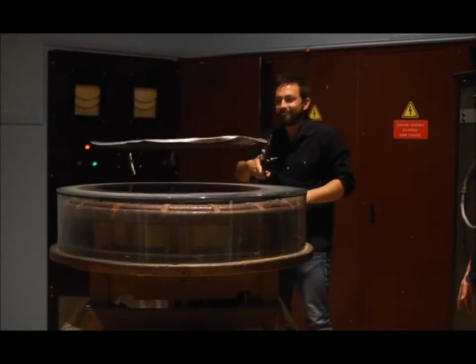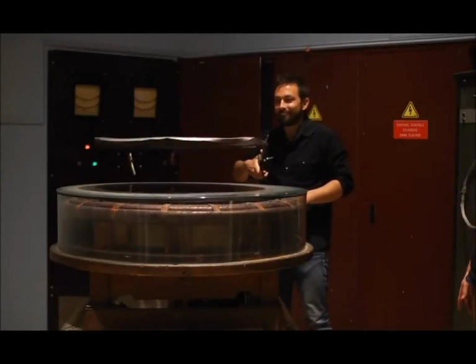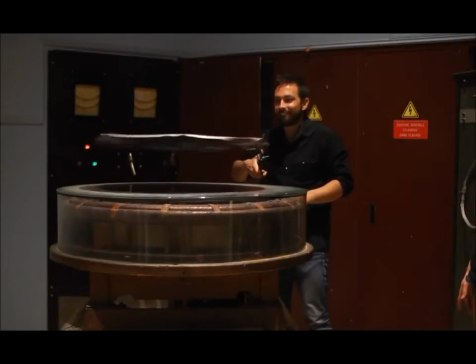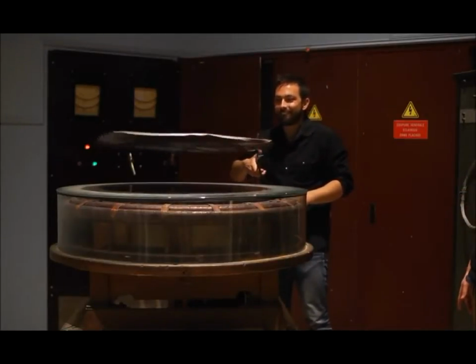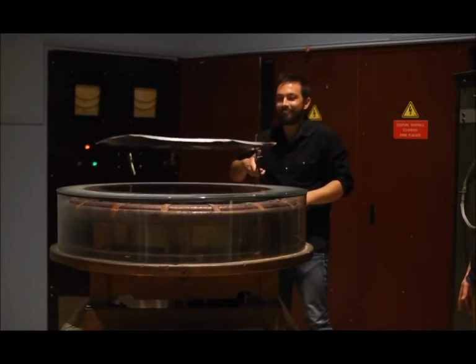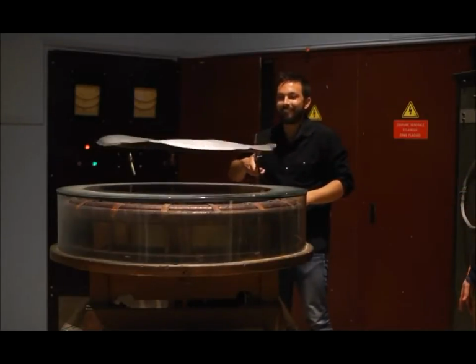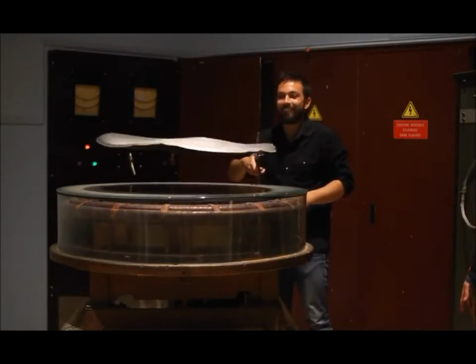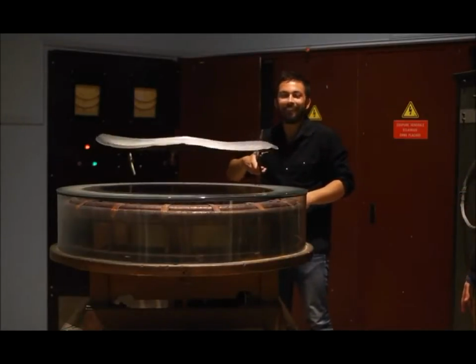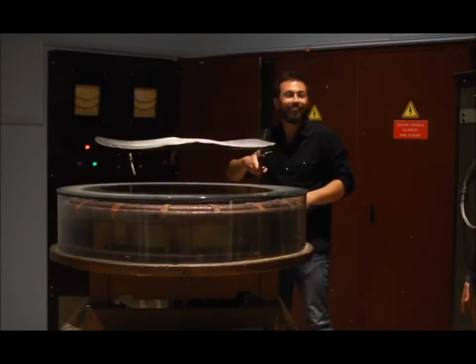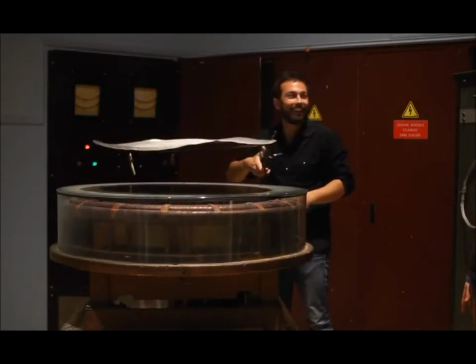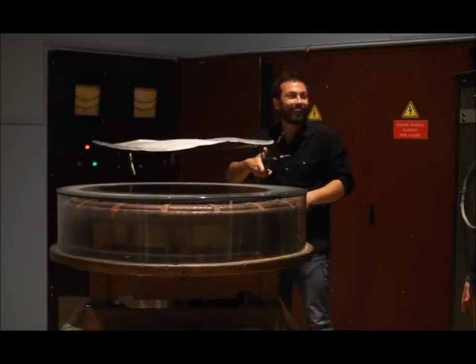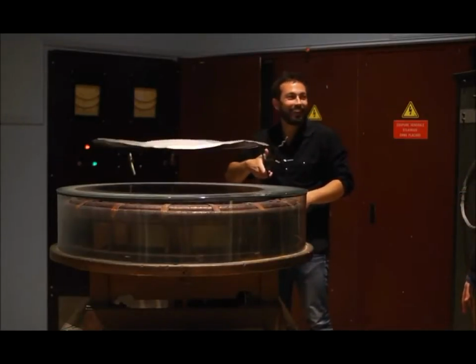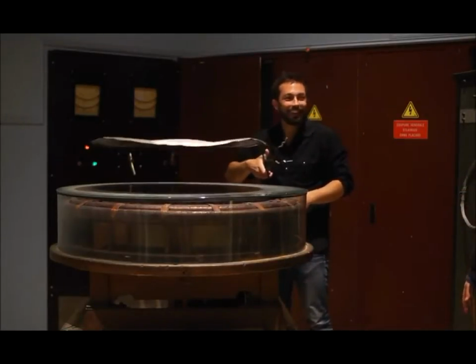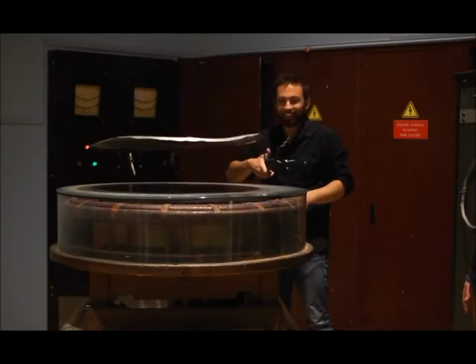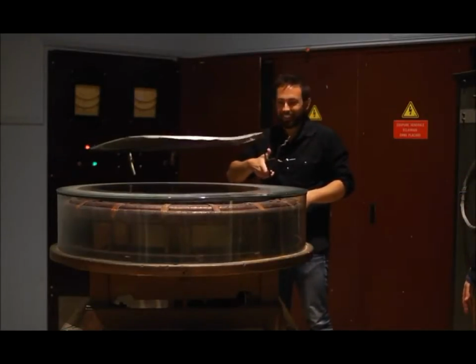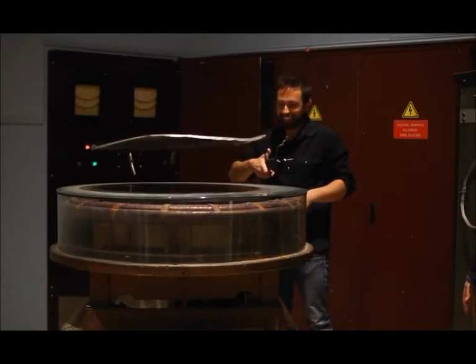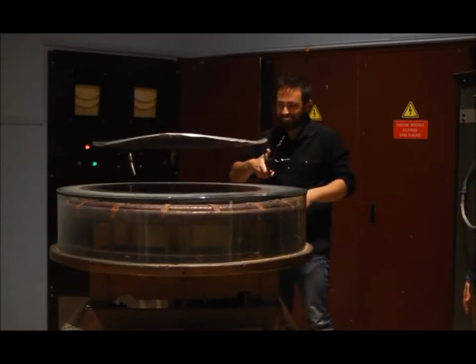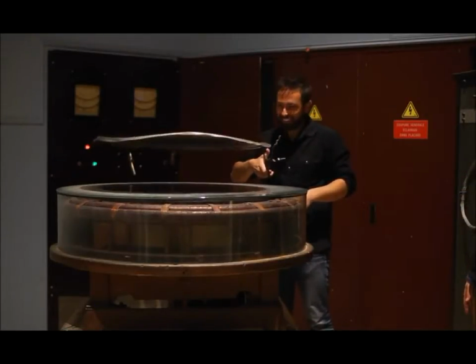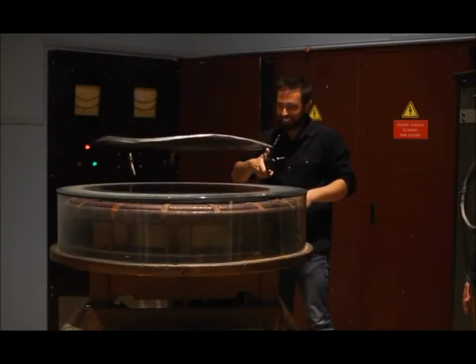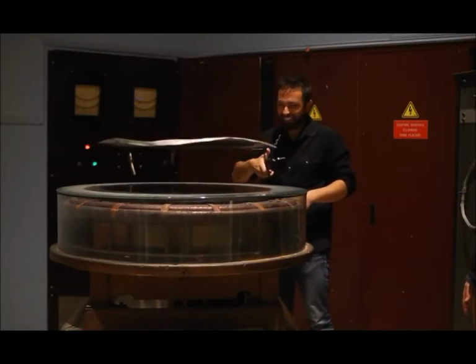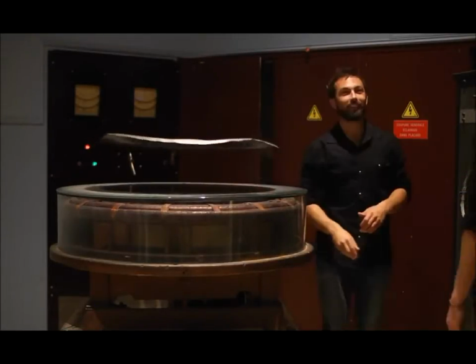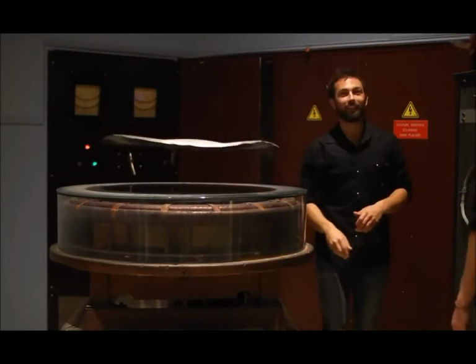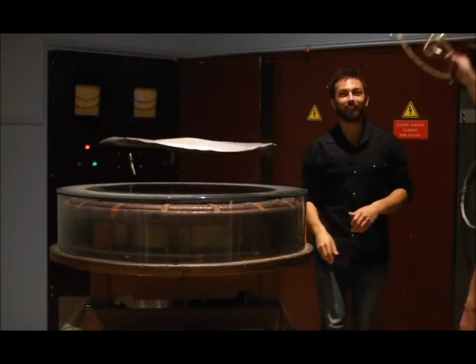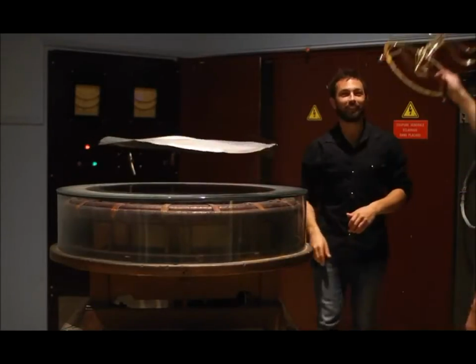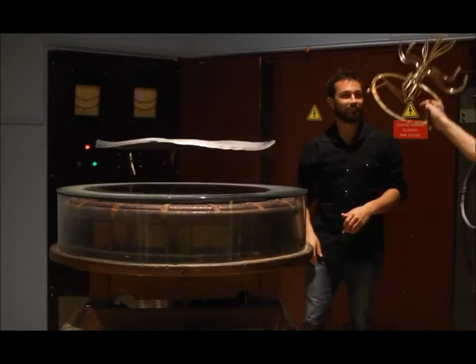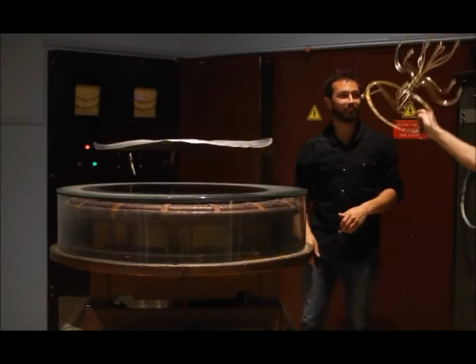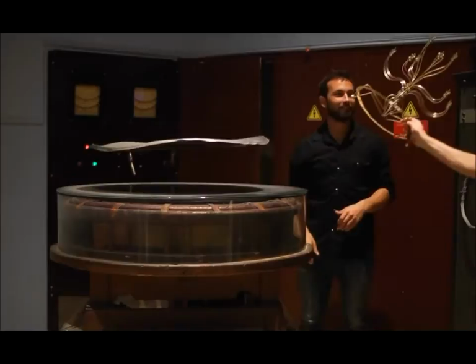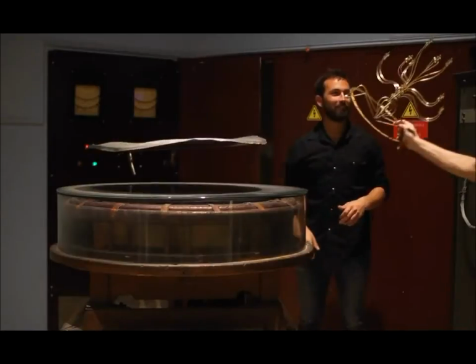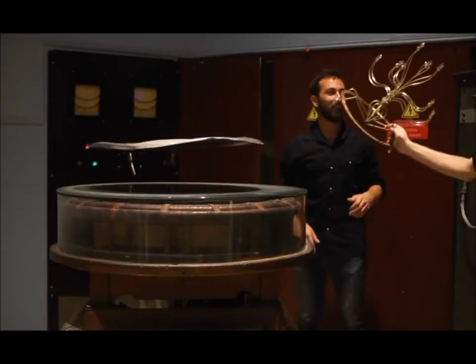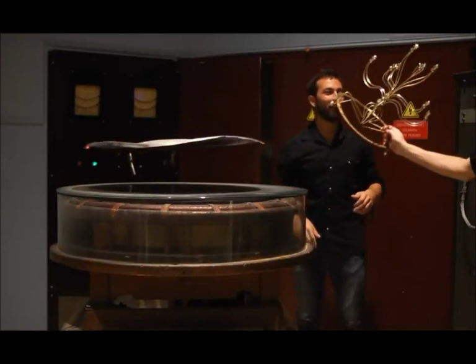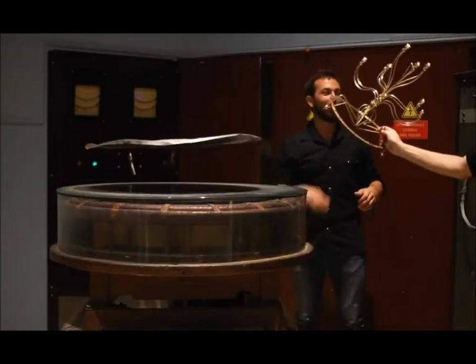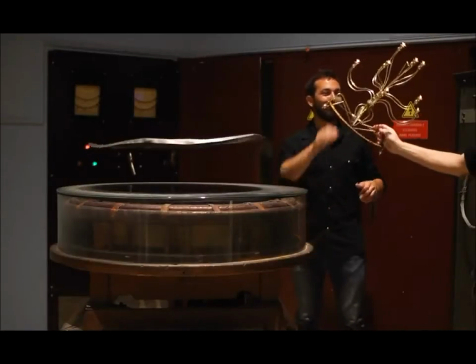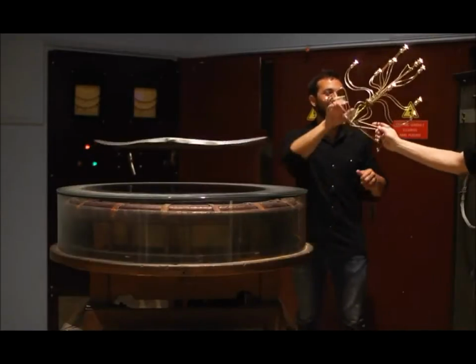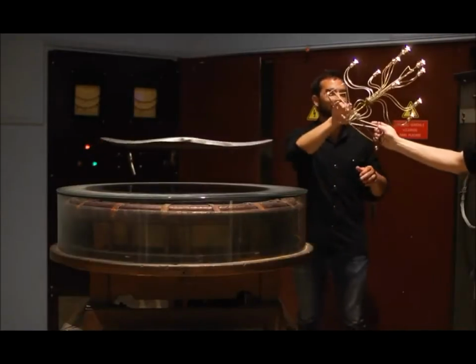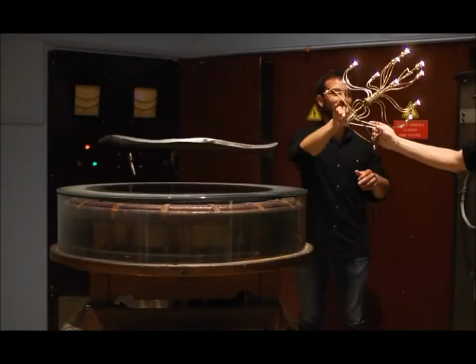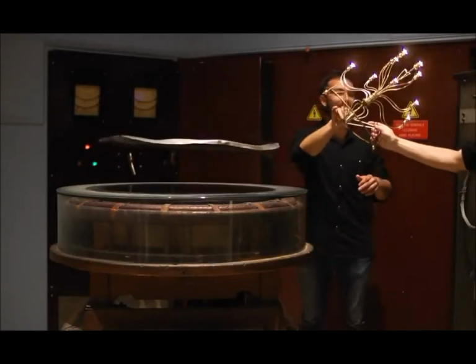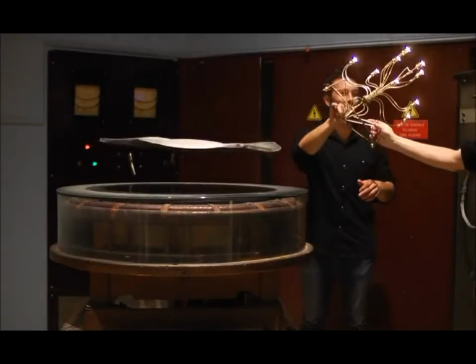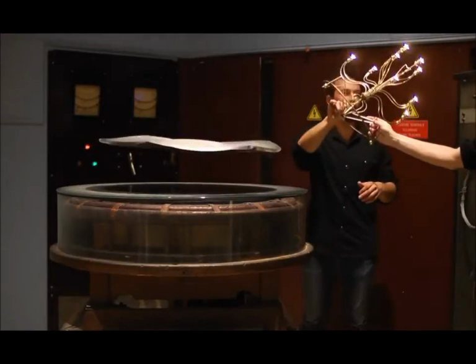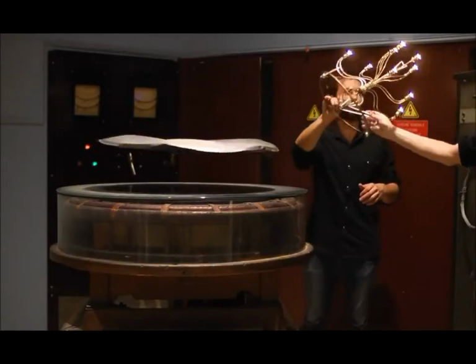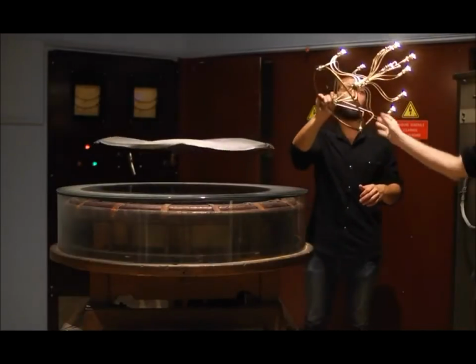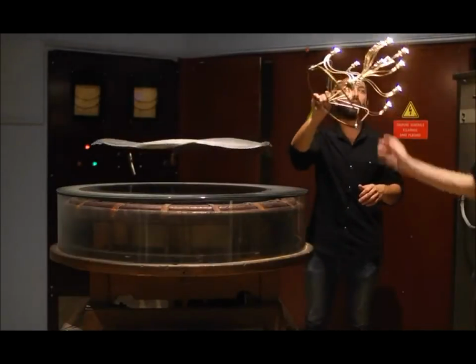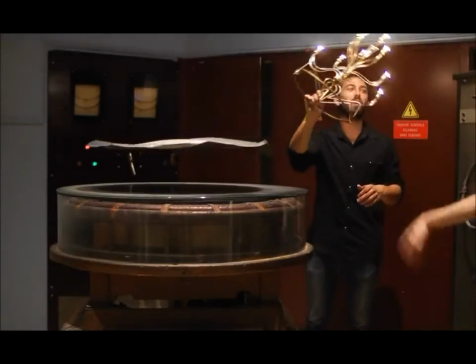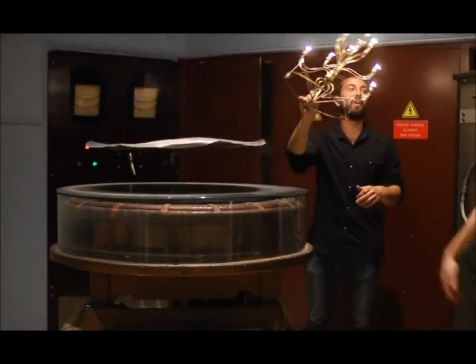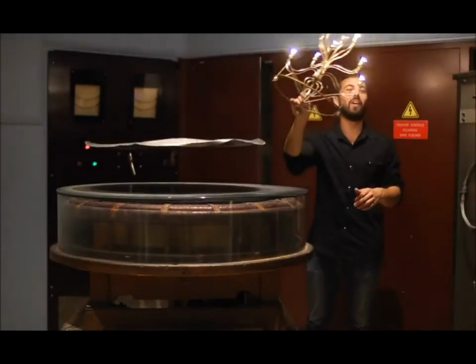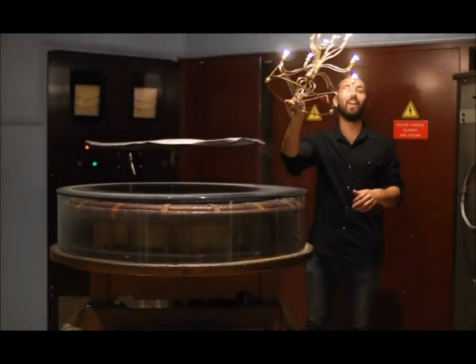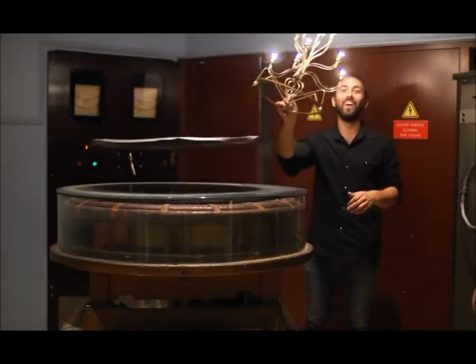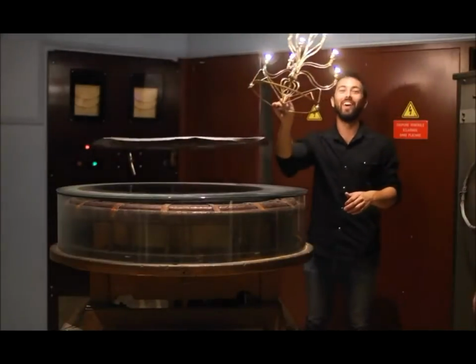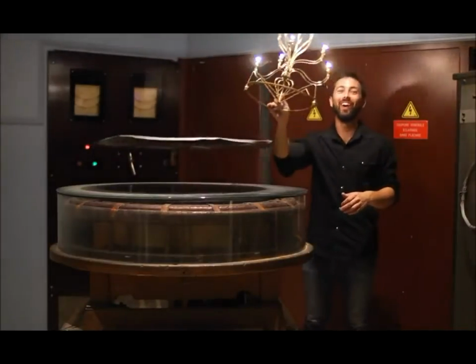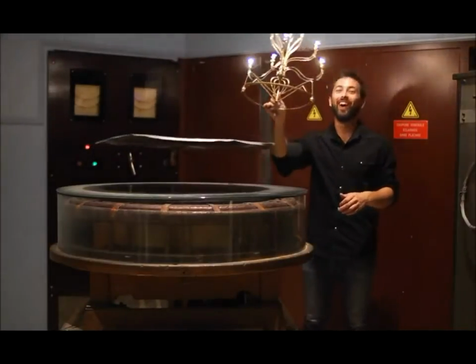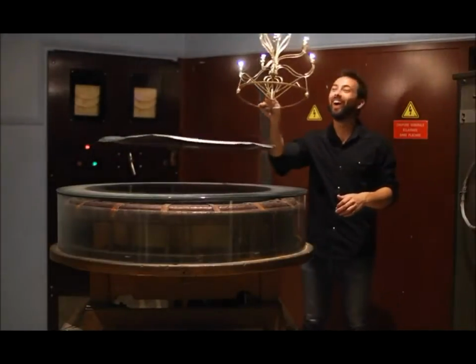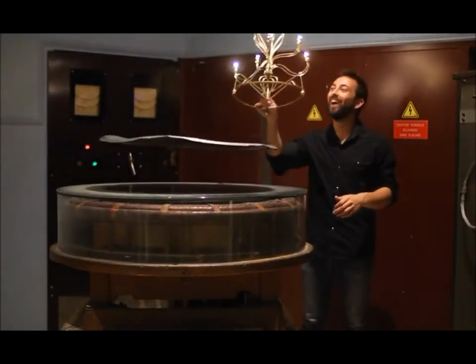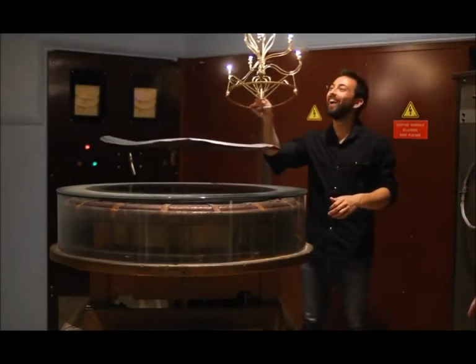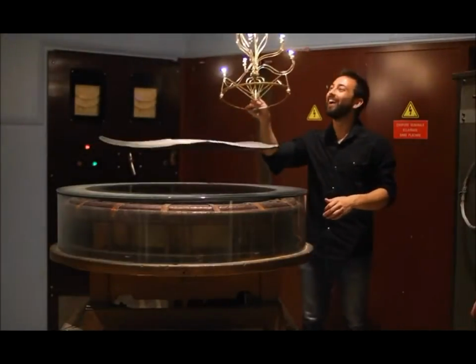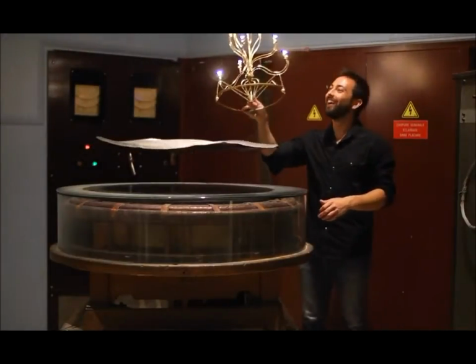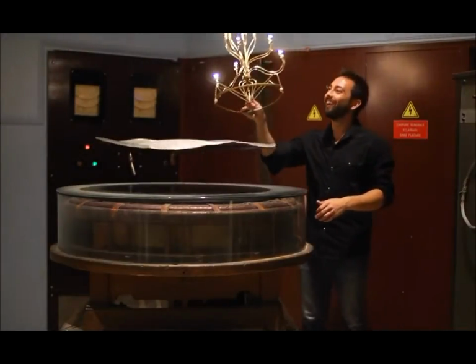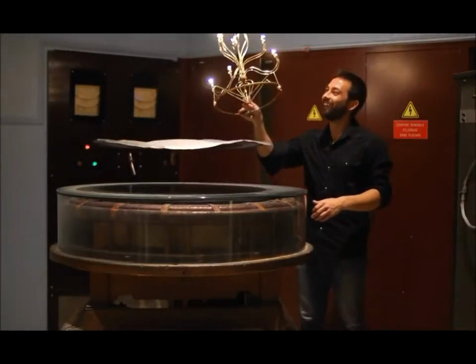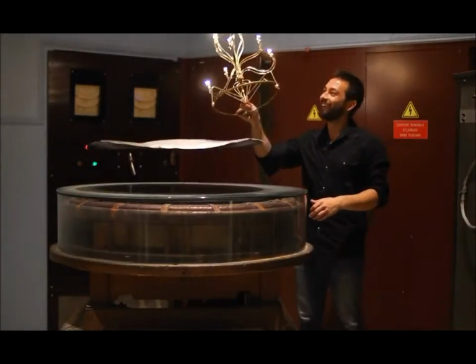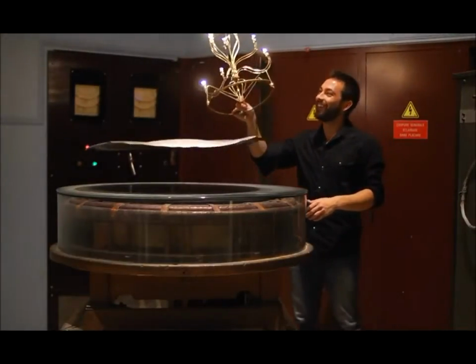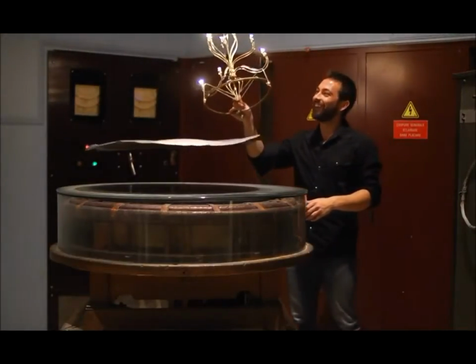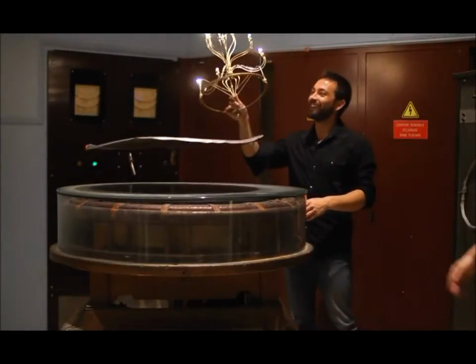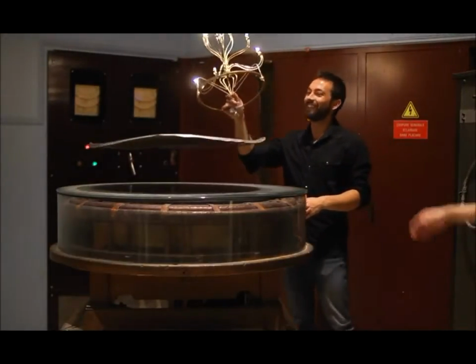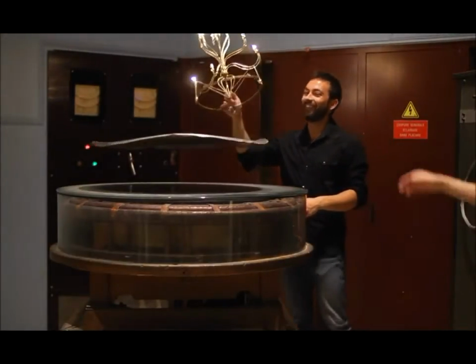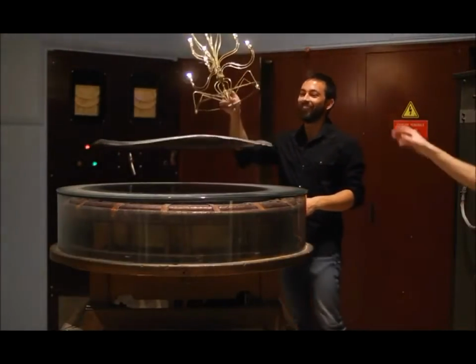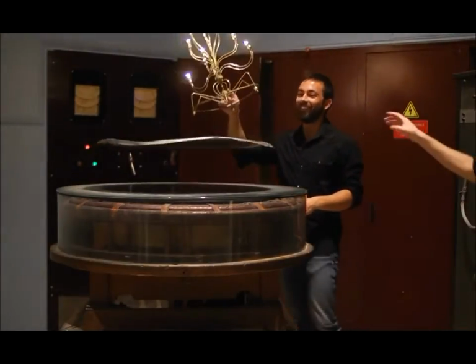It can also make light bulbs glow. That is cool.